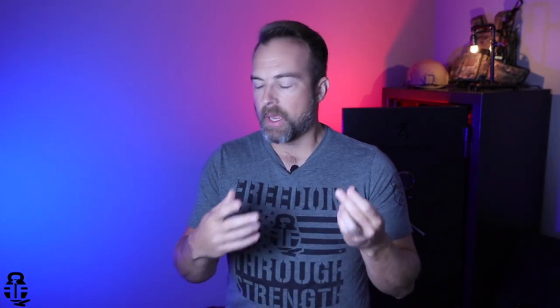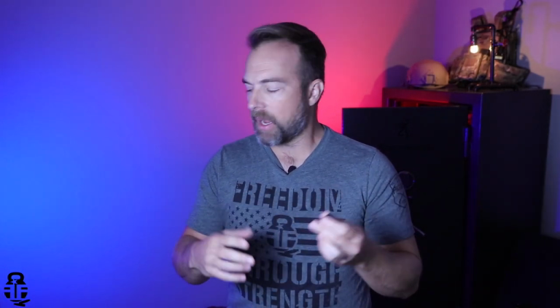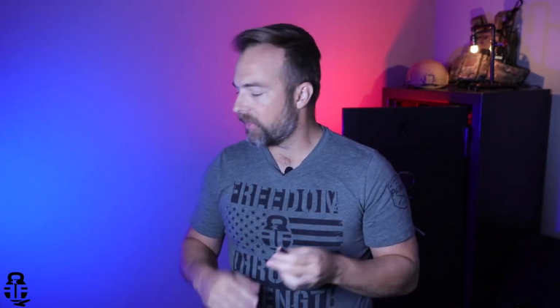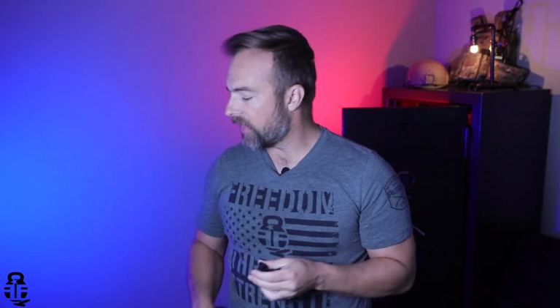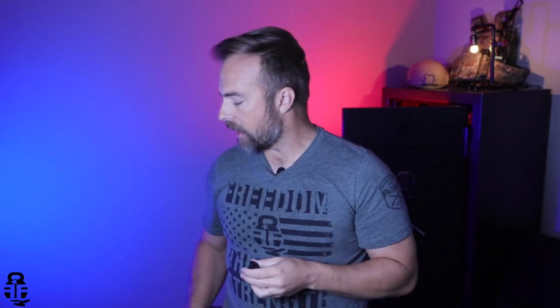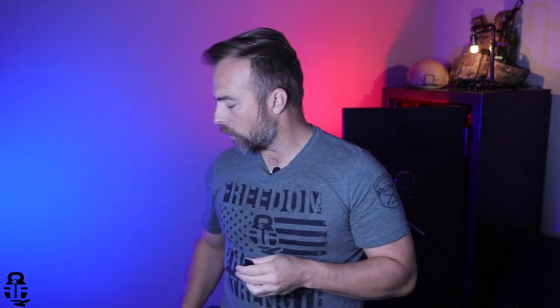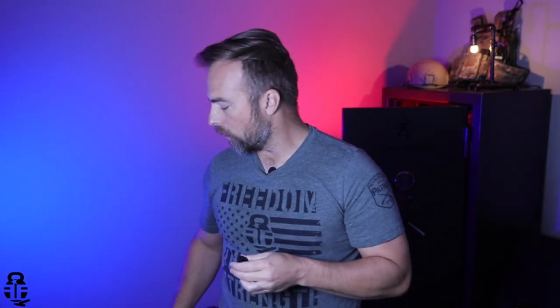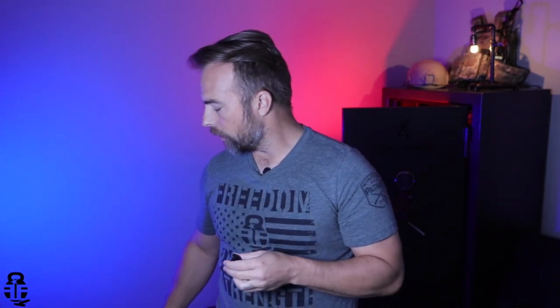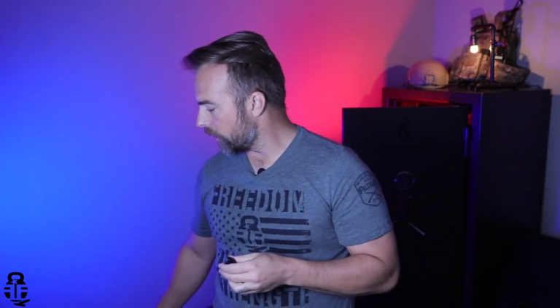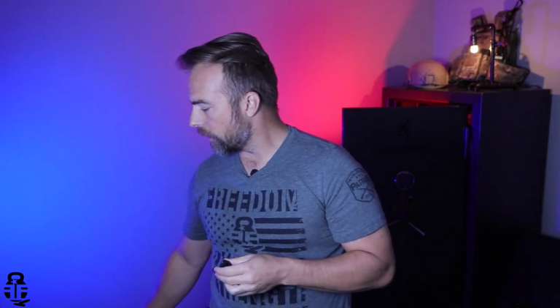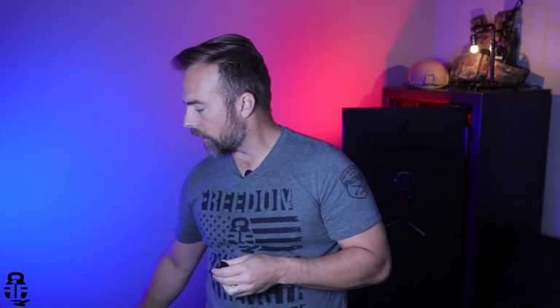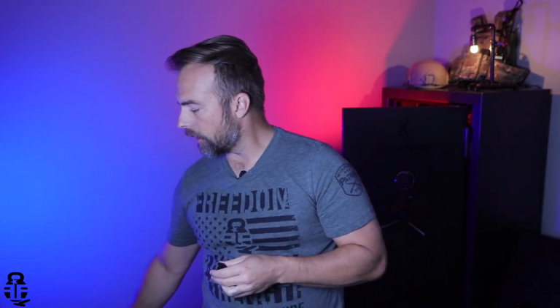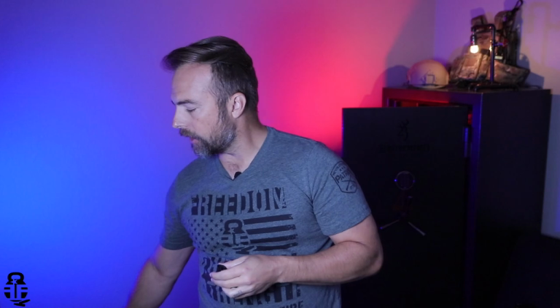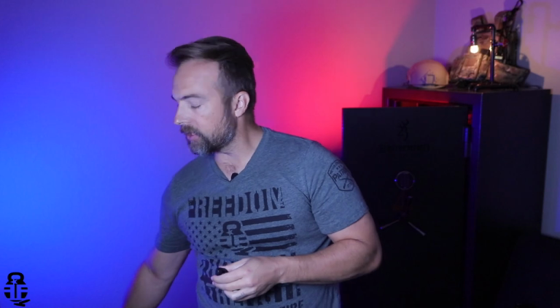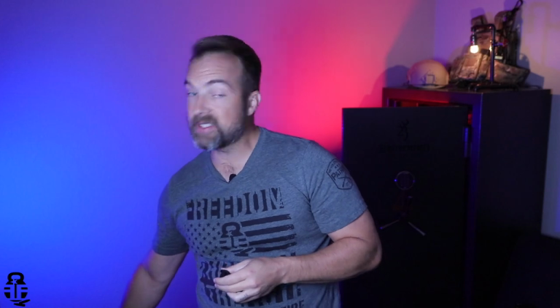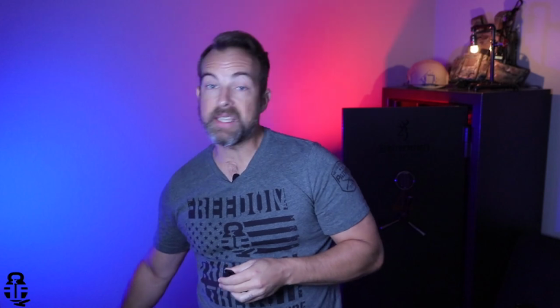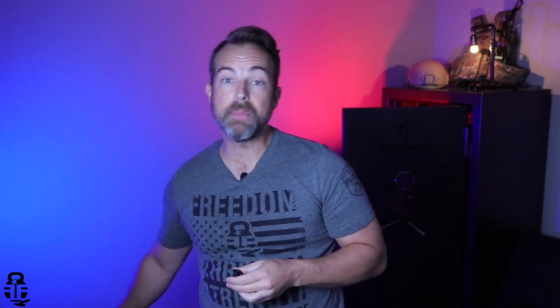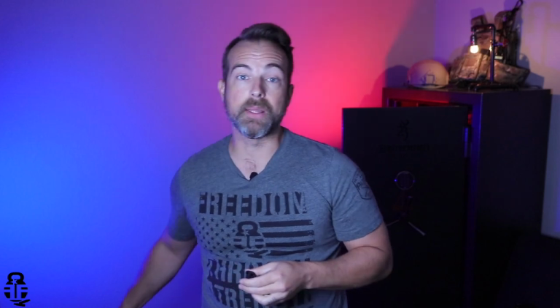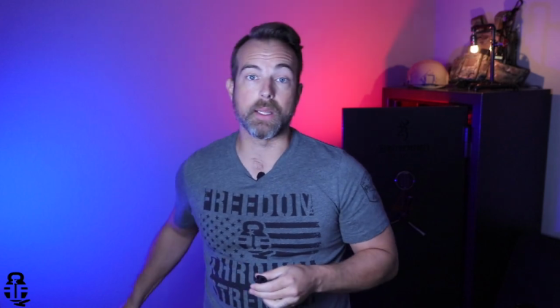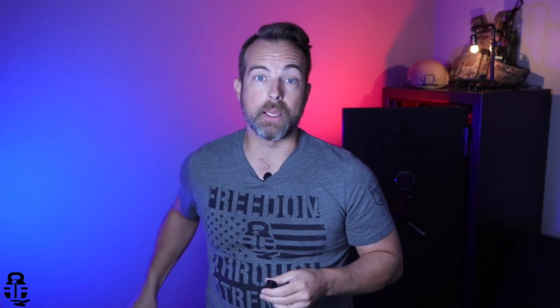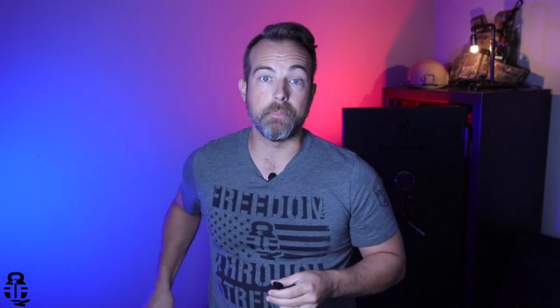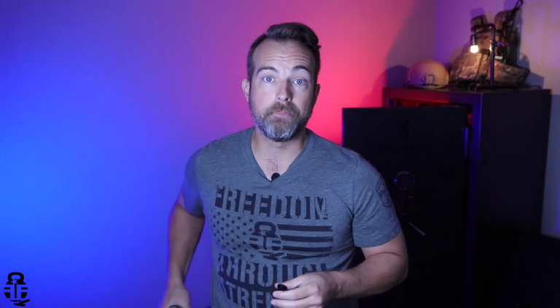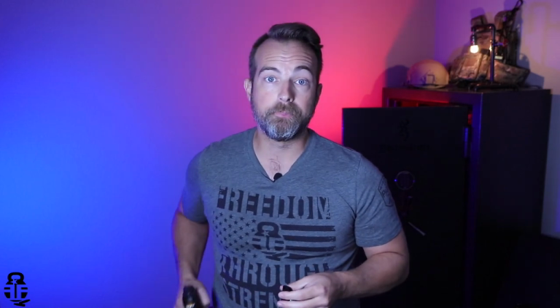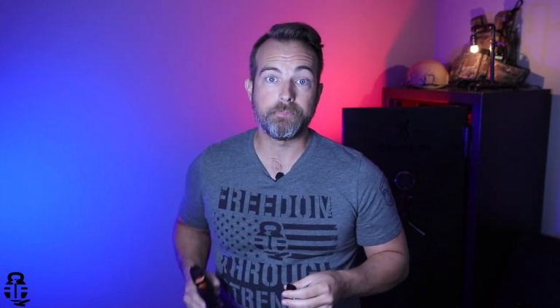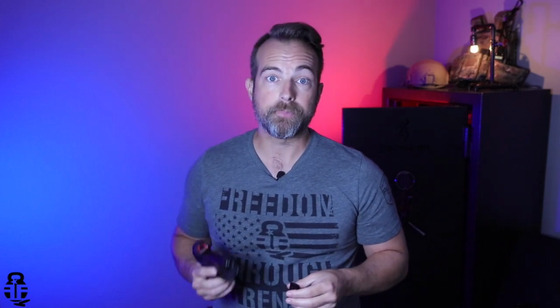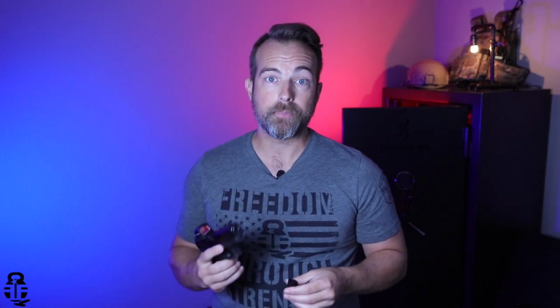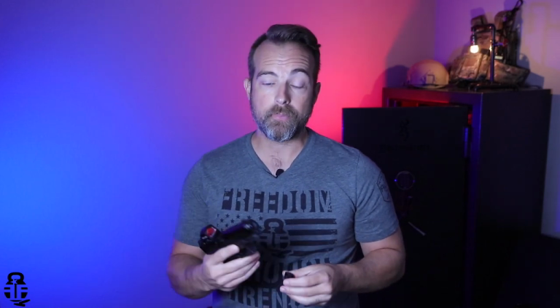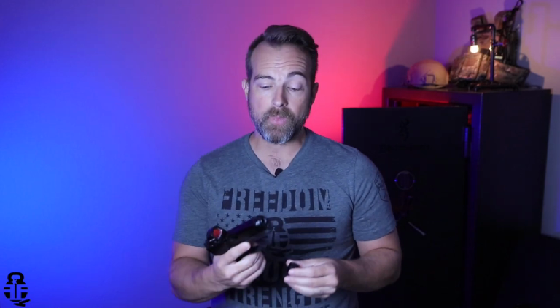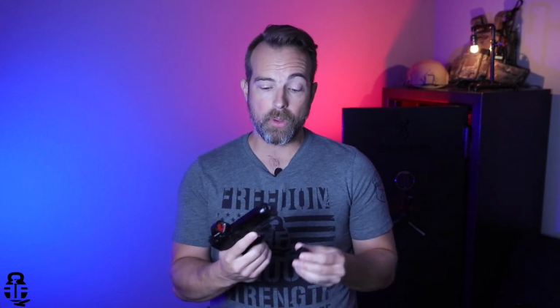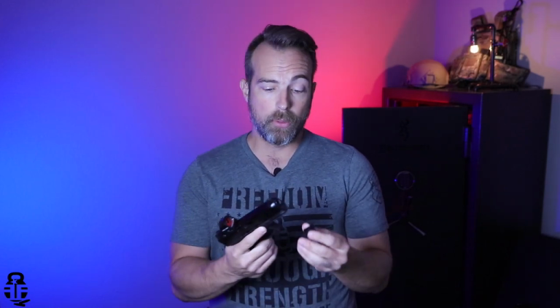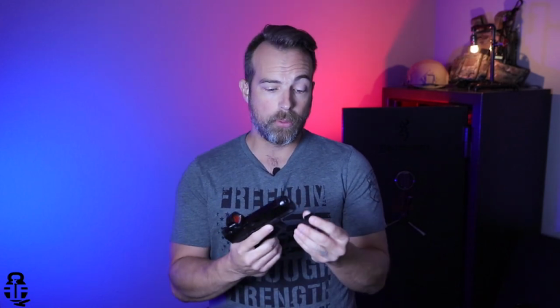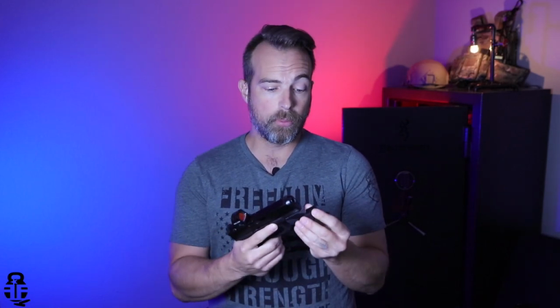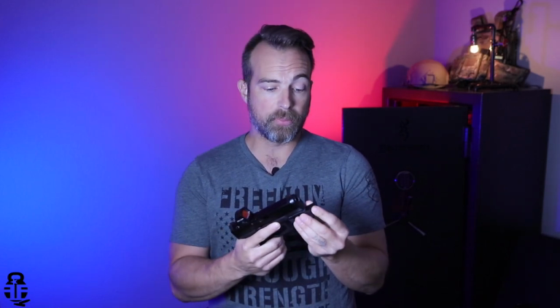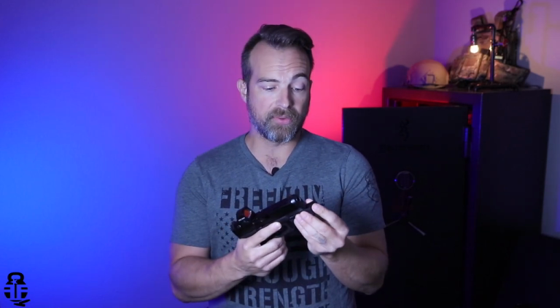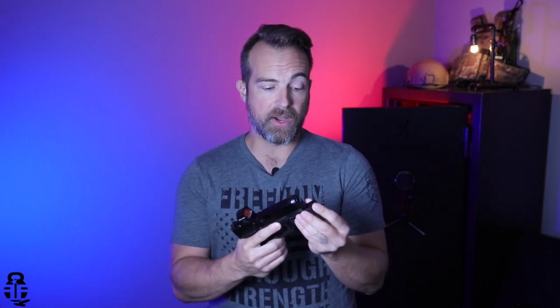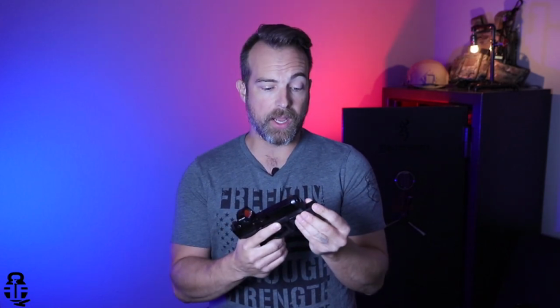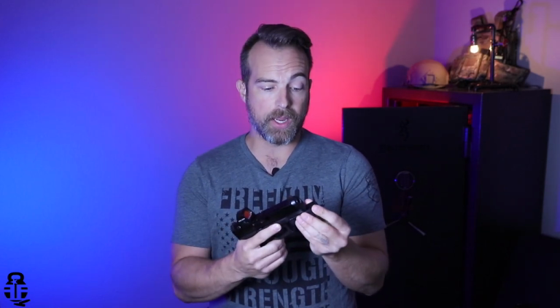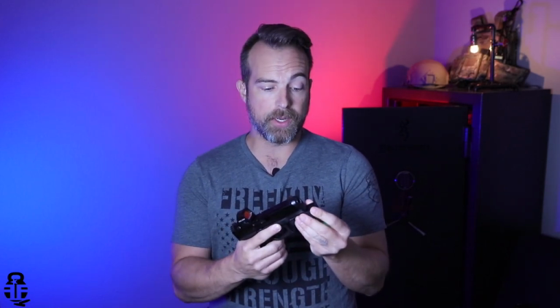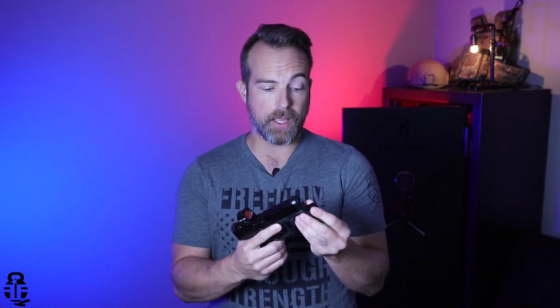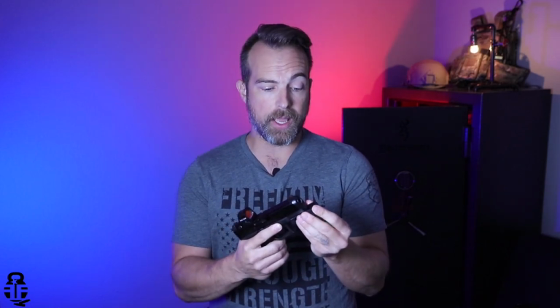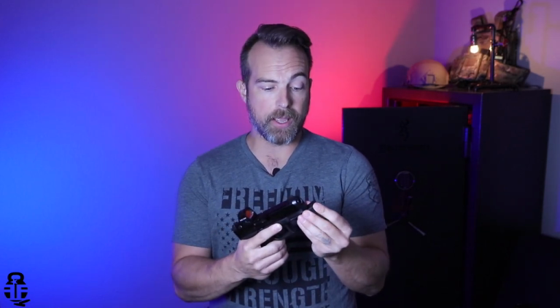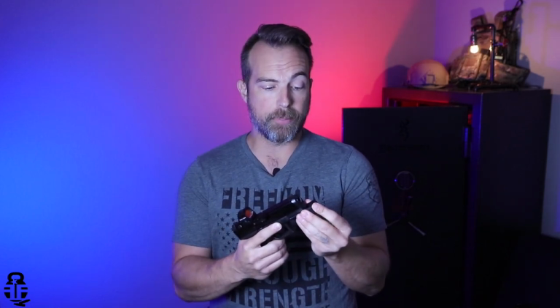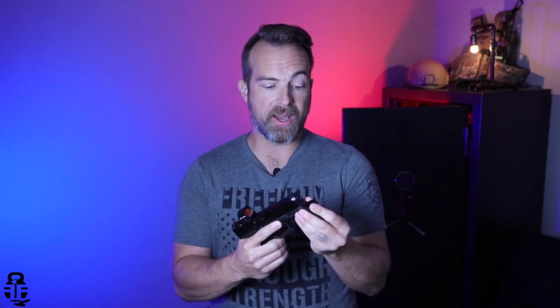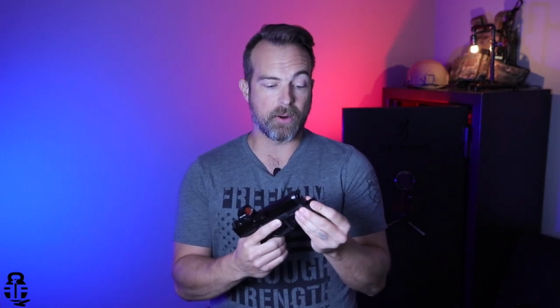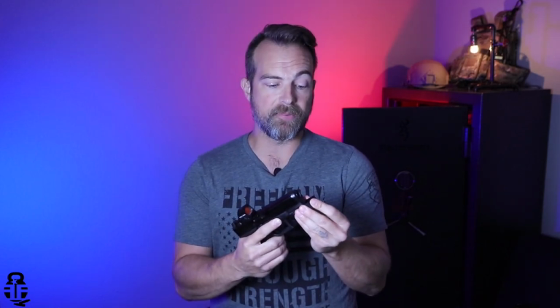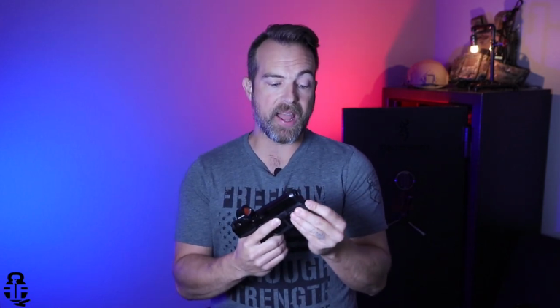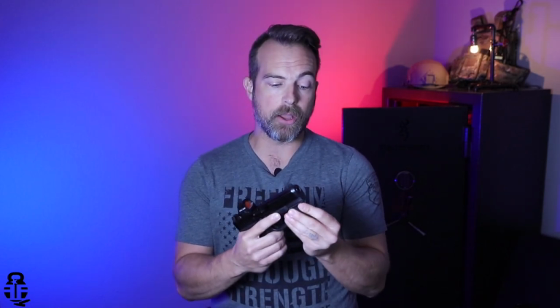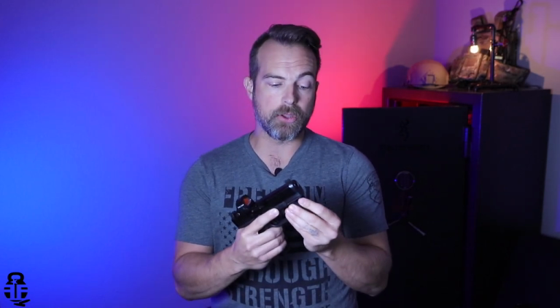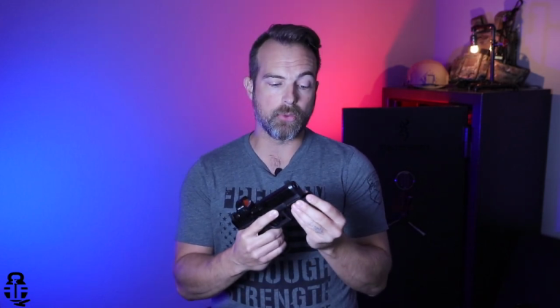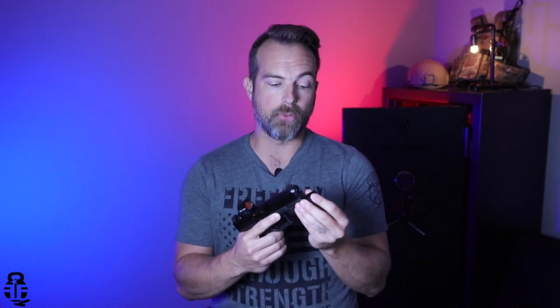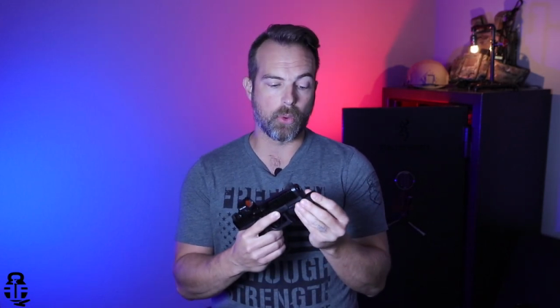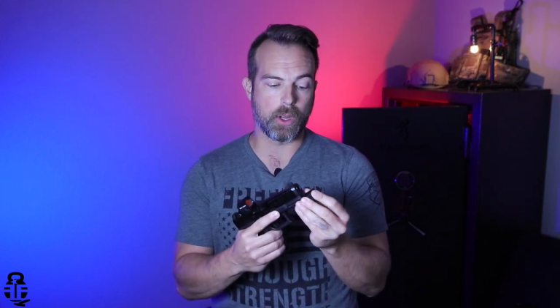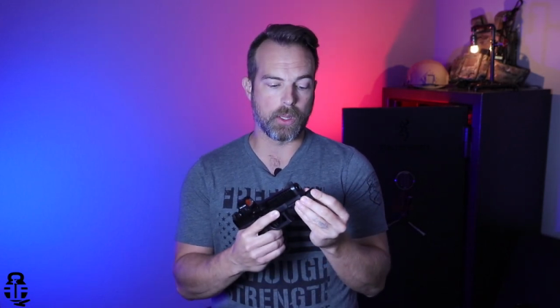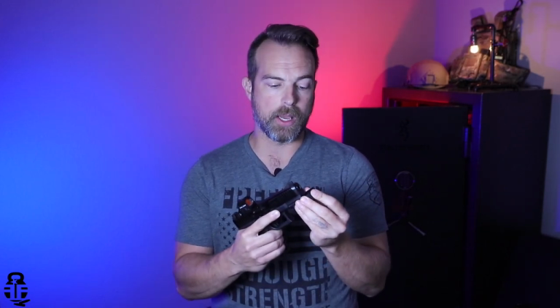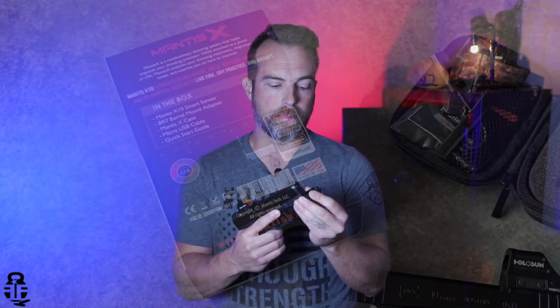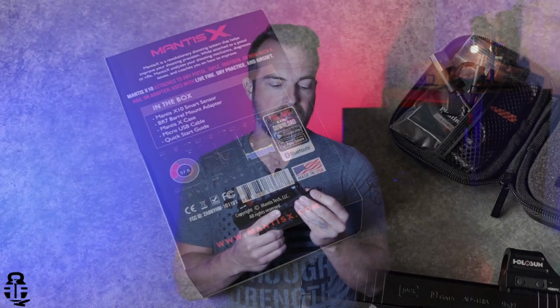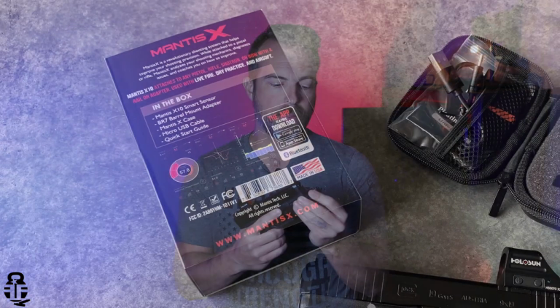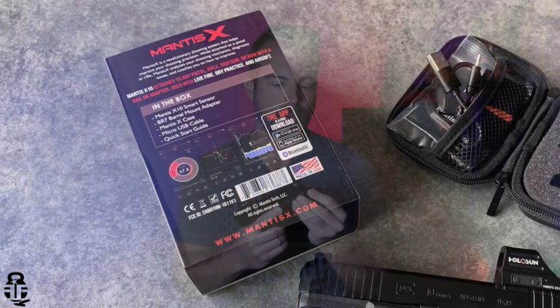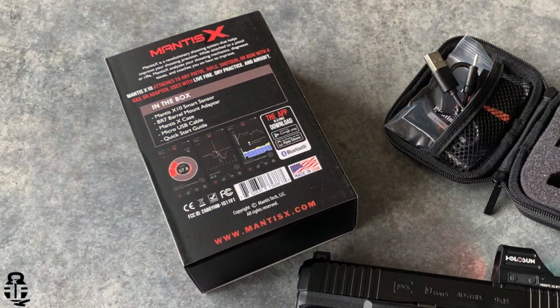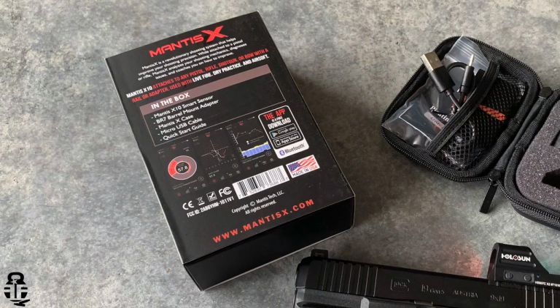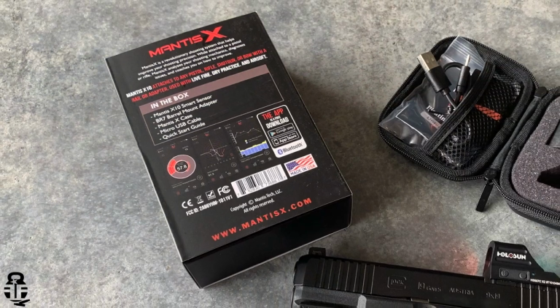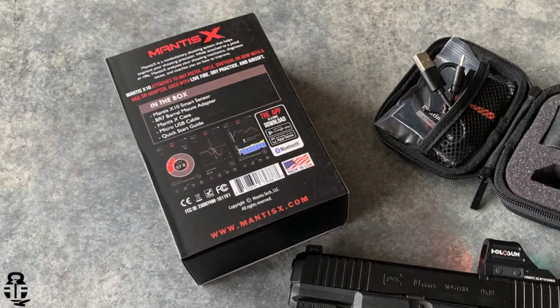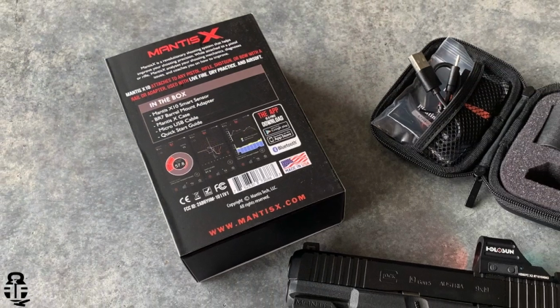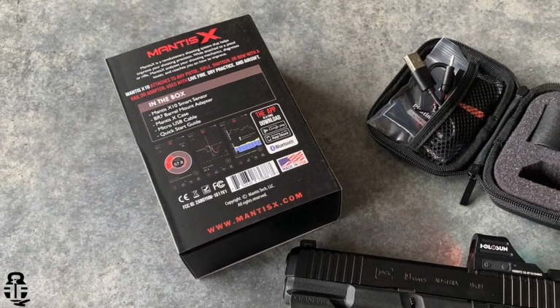Maybe they could team up with a holster manufacturer who could provide an inexpensive solution for a lot of the popular firearms out there — a CZ P10C, the Smith & Wesson M&P9, the Glock 19, Glock 17, and so on. Some of the major popular brands — produce a holster that they could bundle with the package as well. That would seemingly provide a better value for a lot of people.